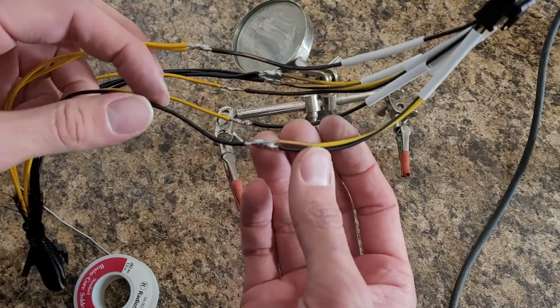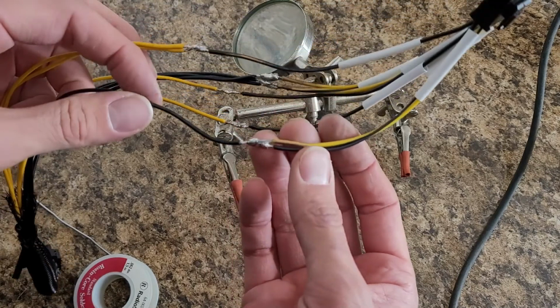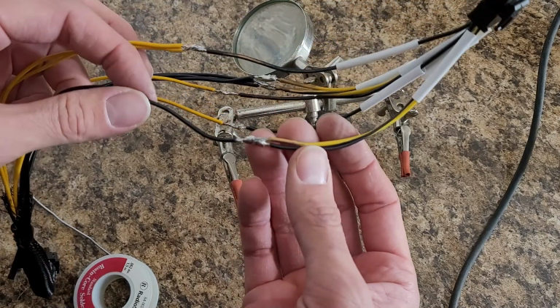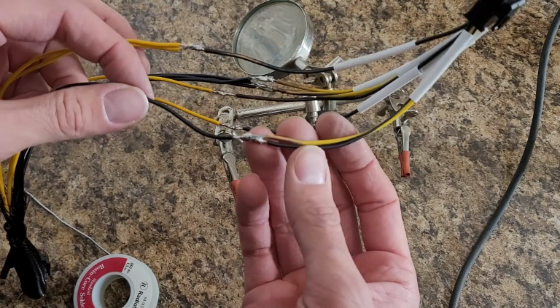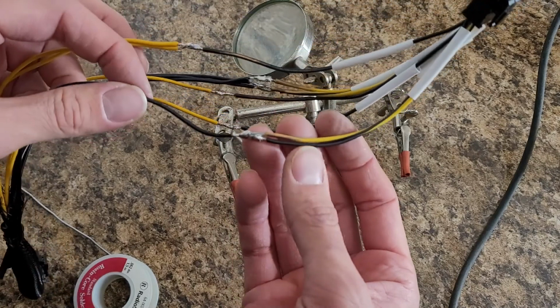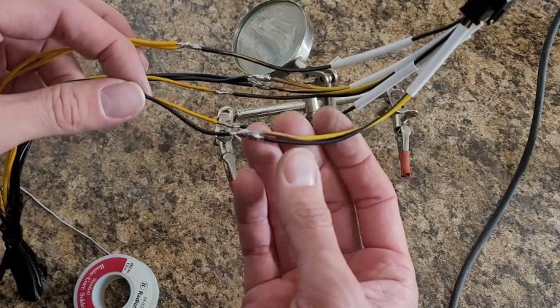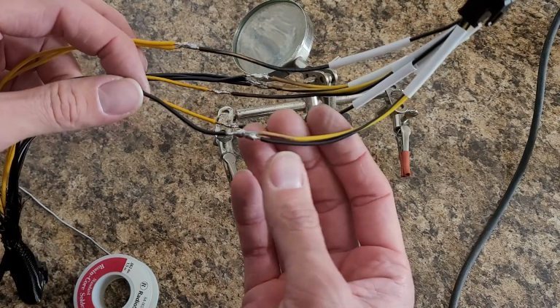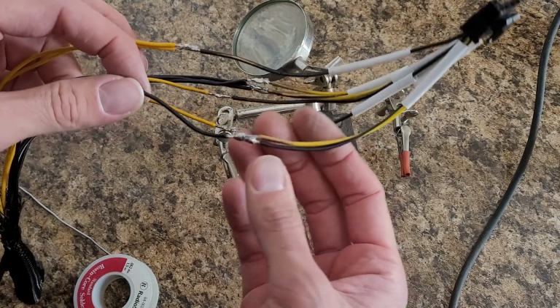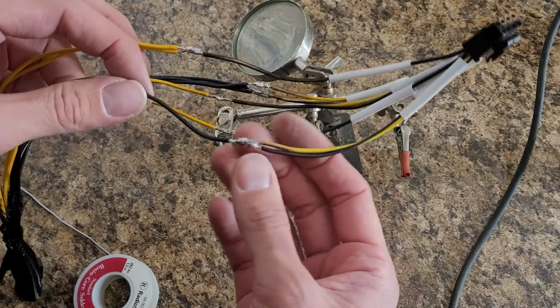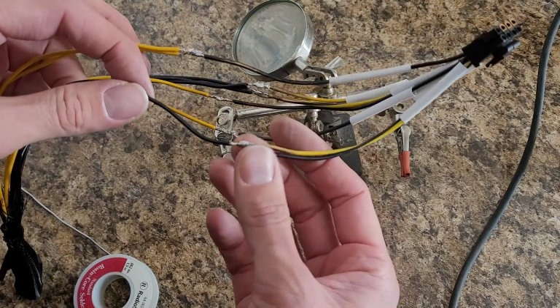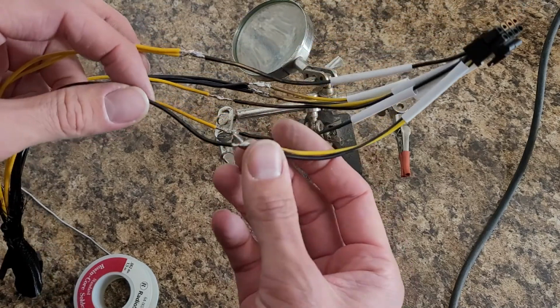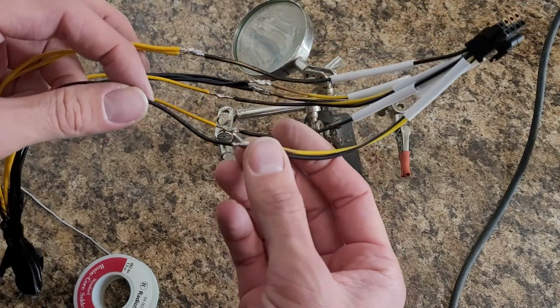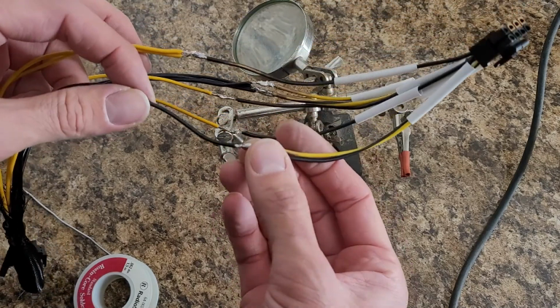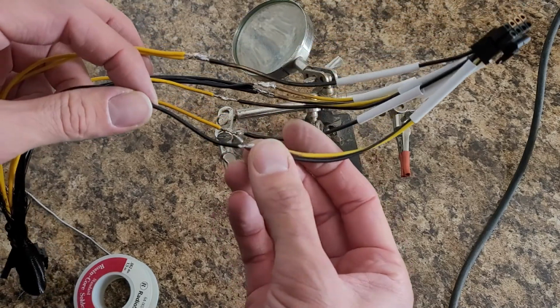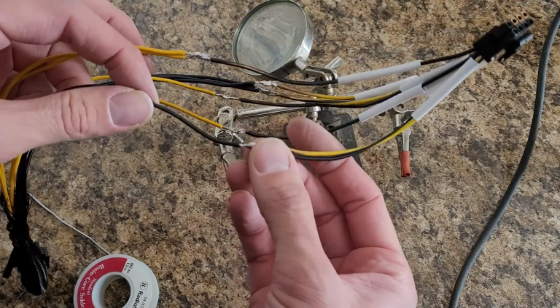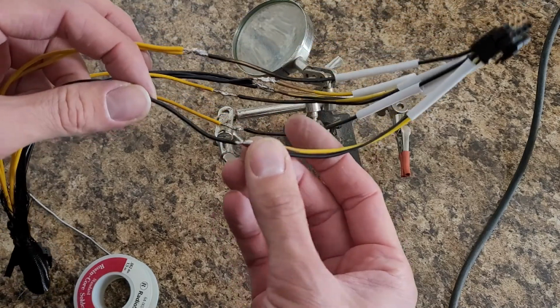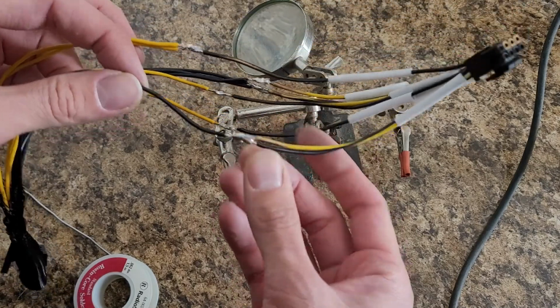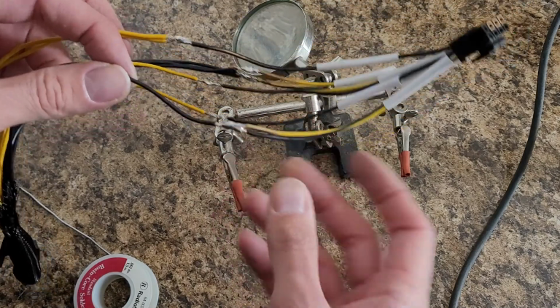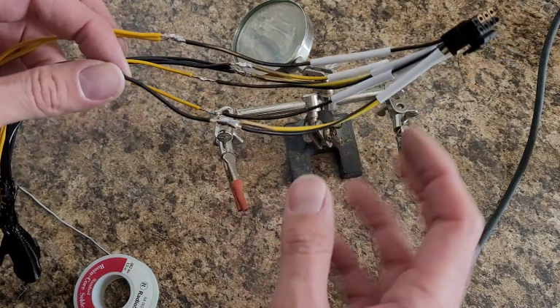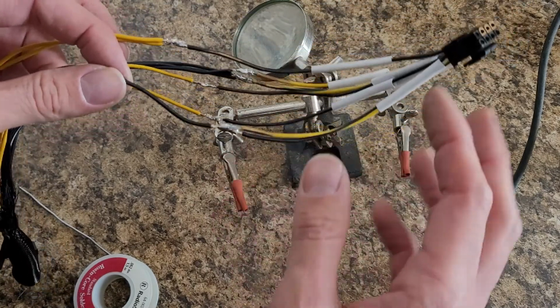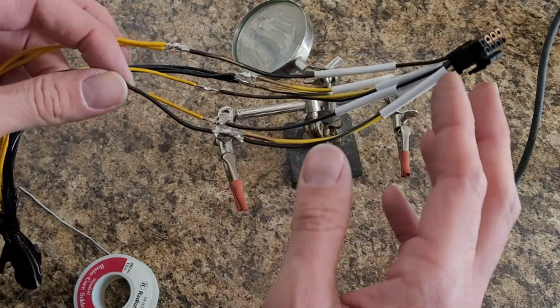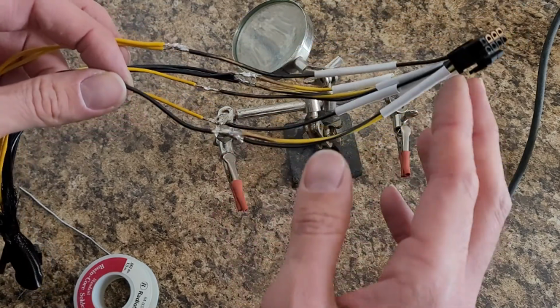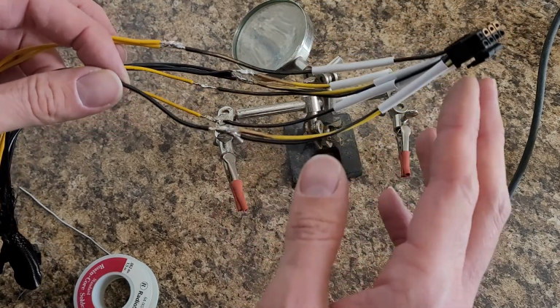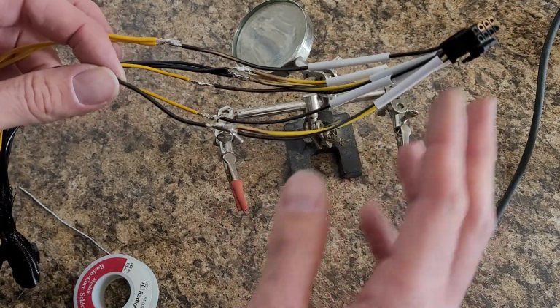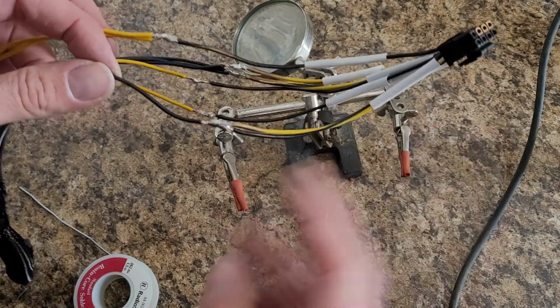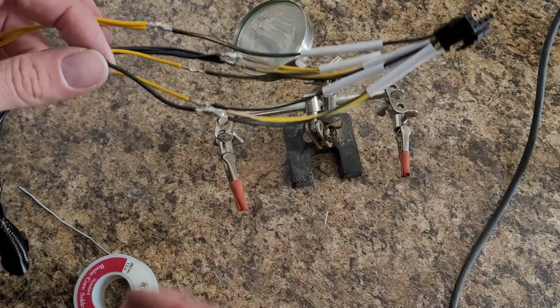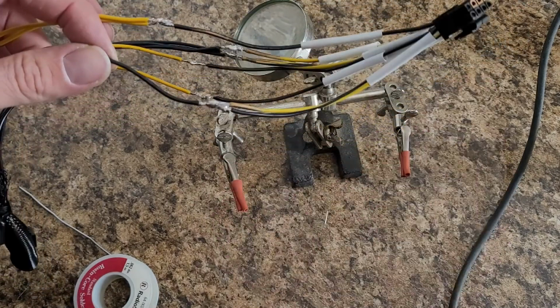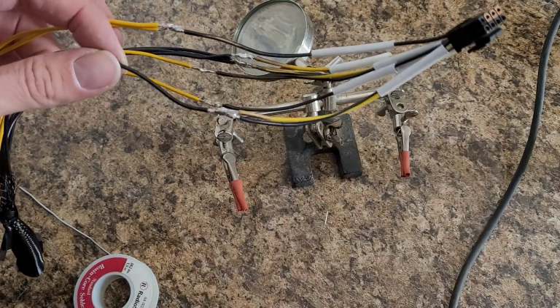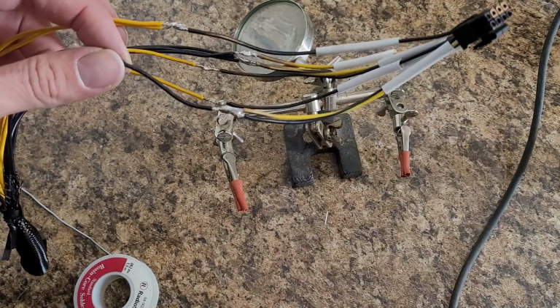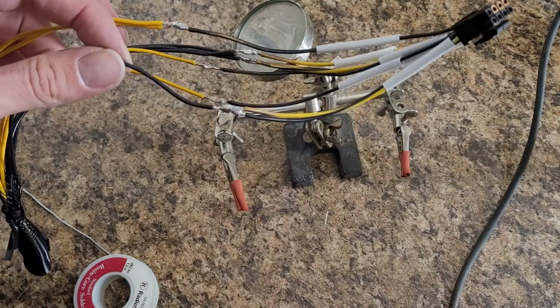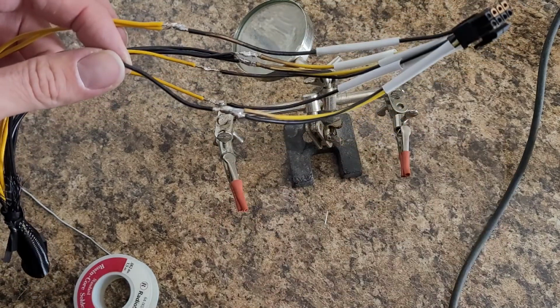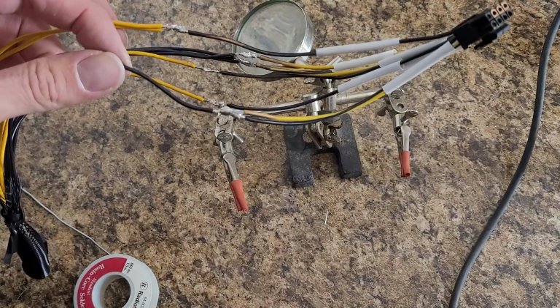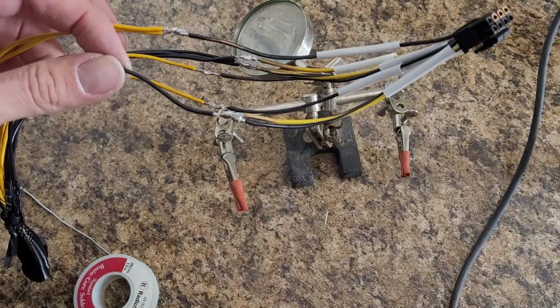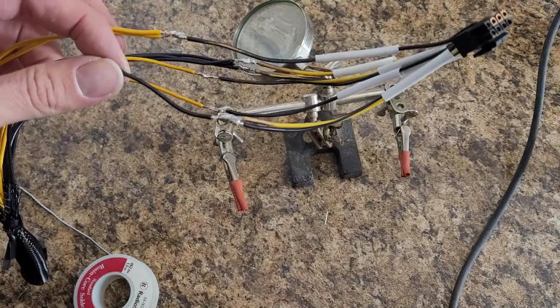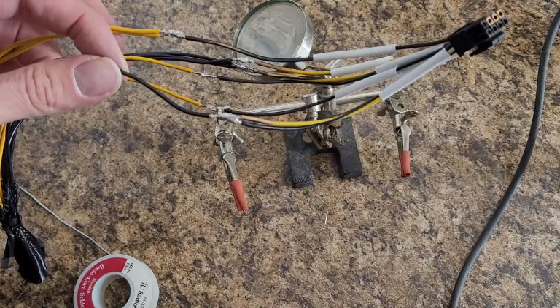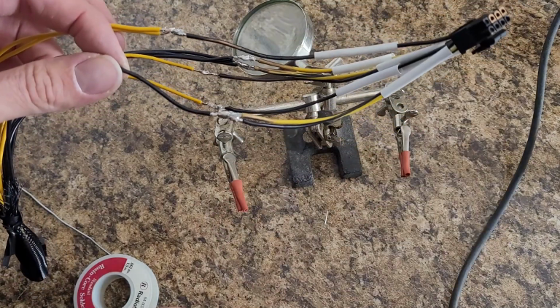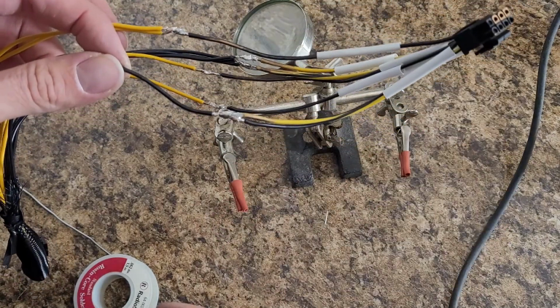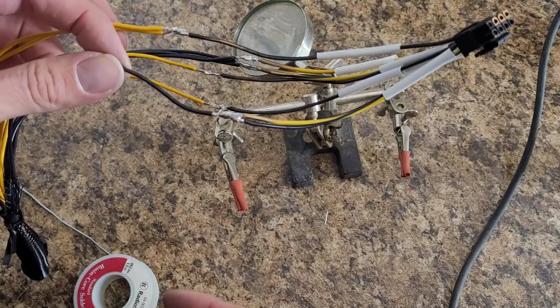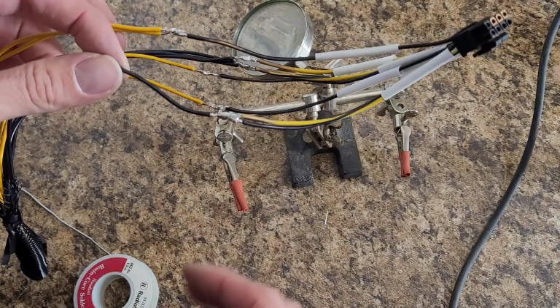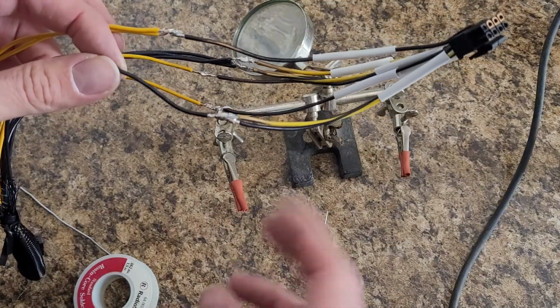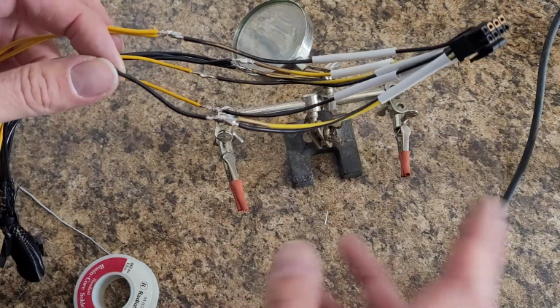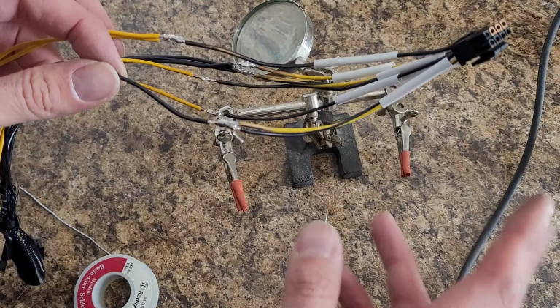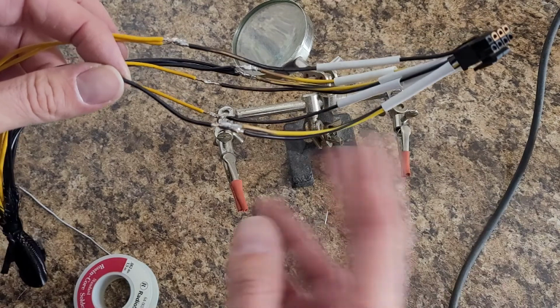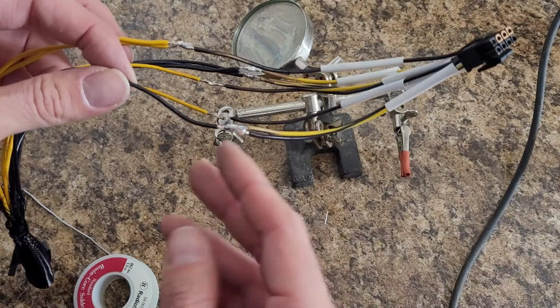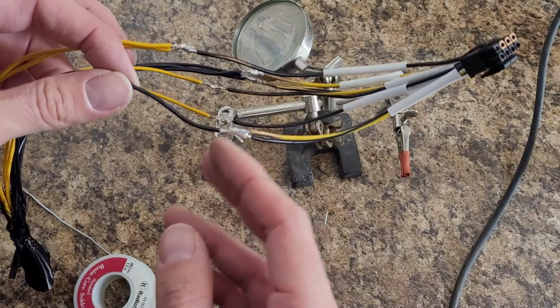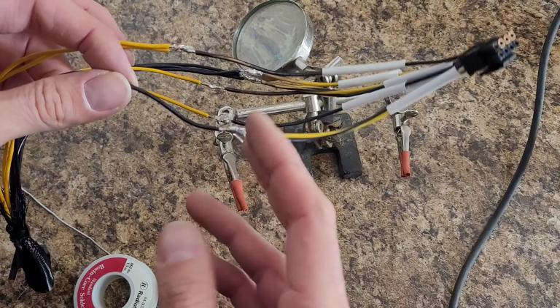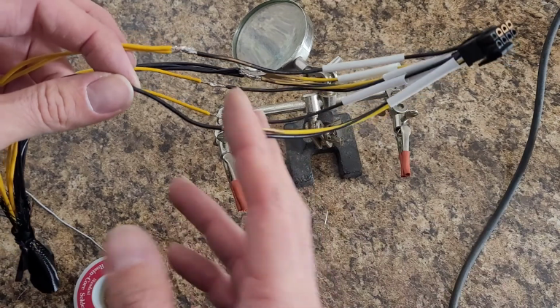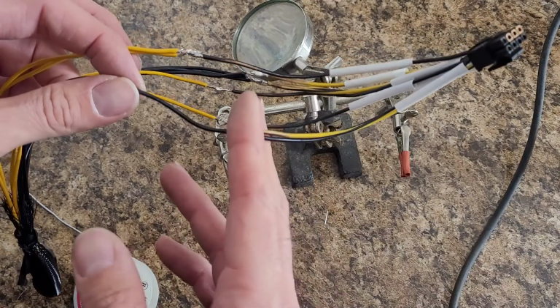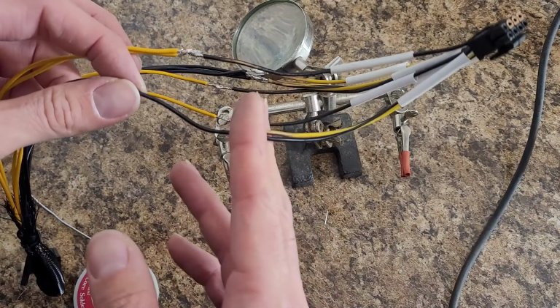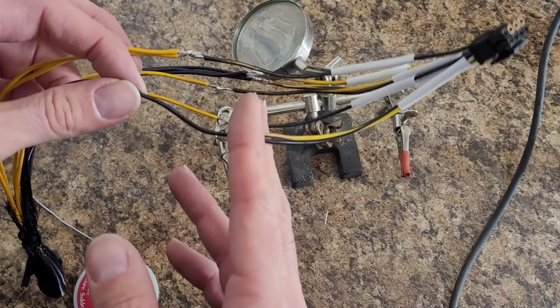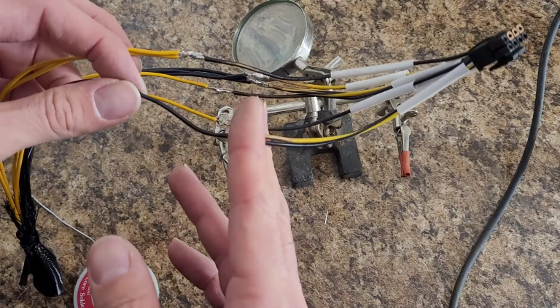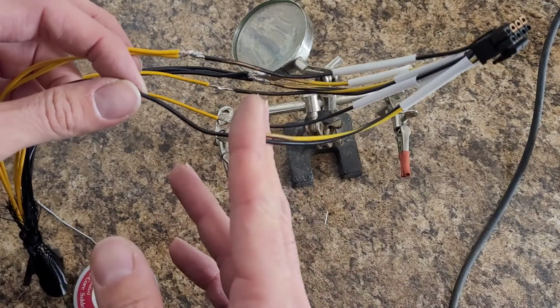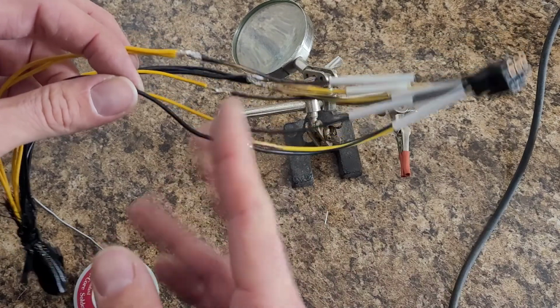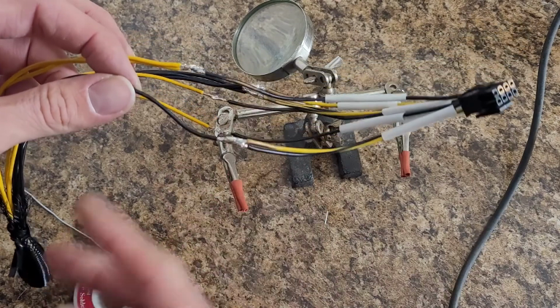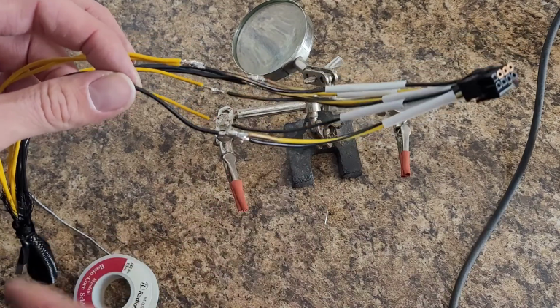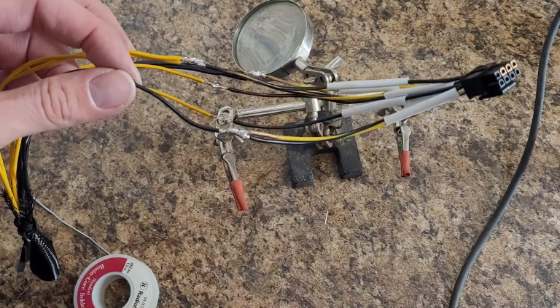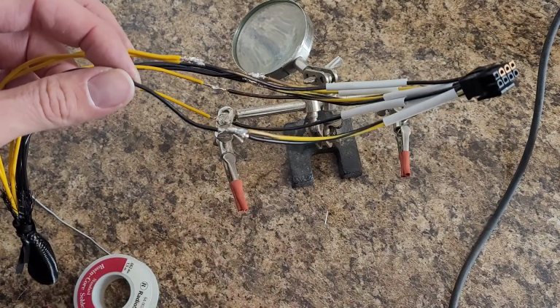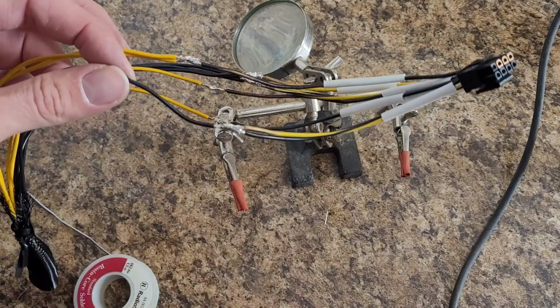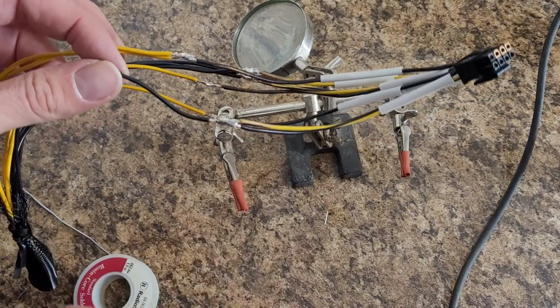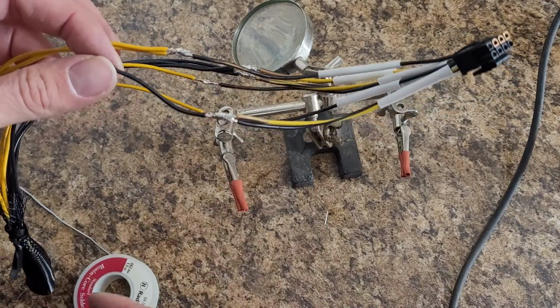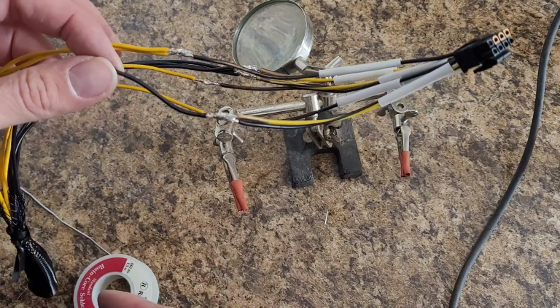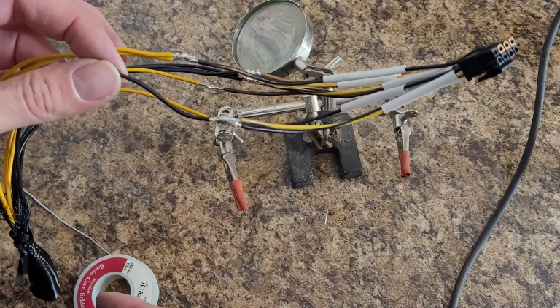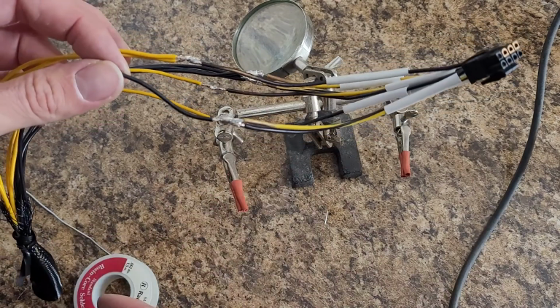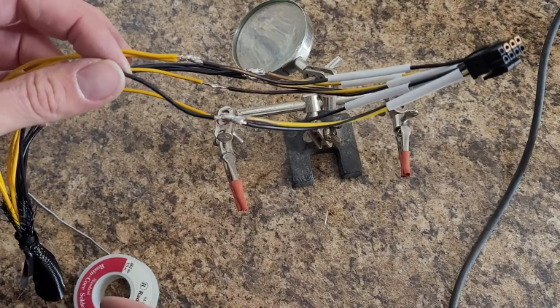I could have probably just cut off the extra ground, but I kind of wanted to just have it all nice and neat.